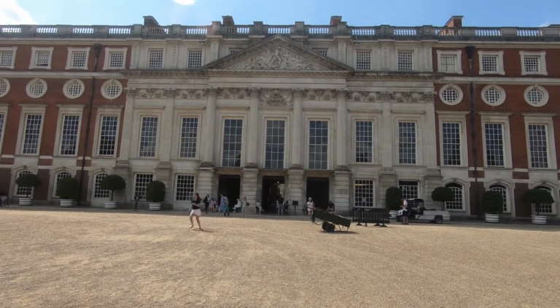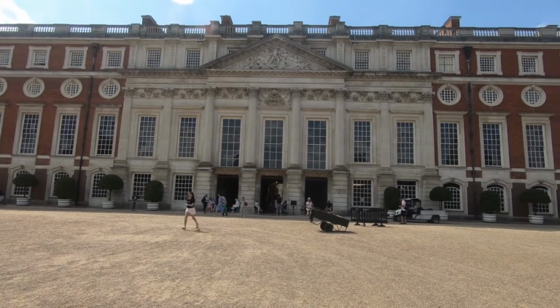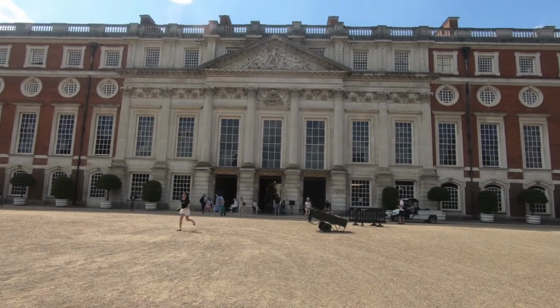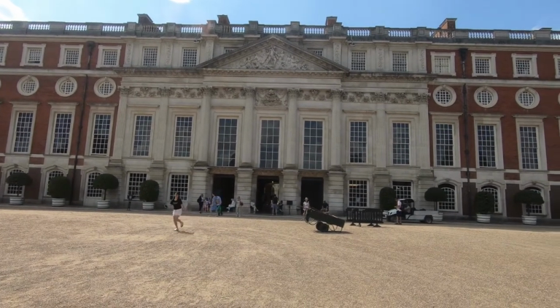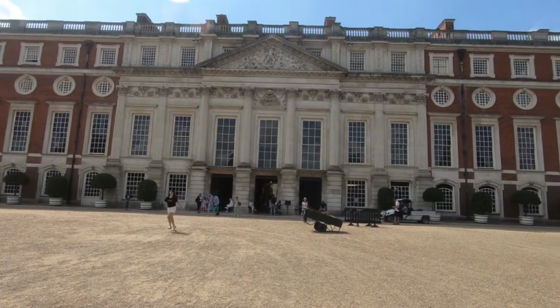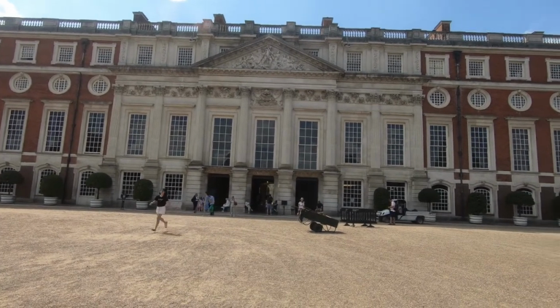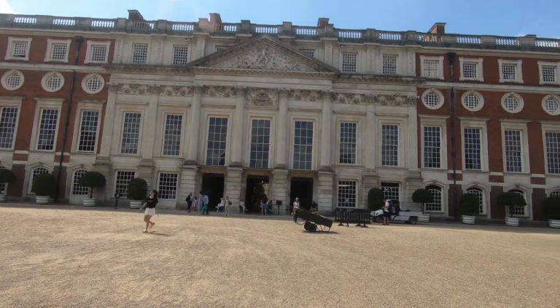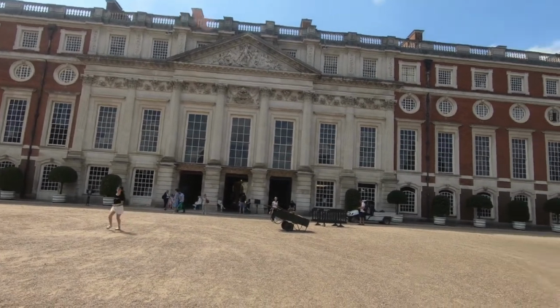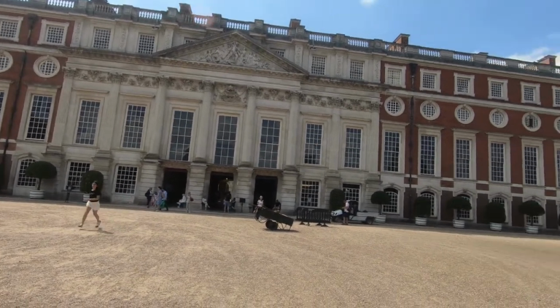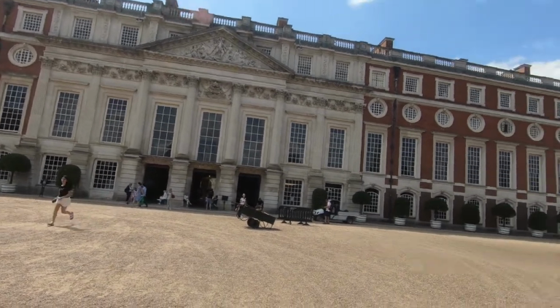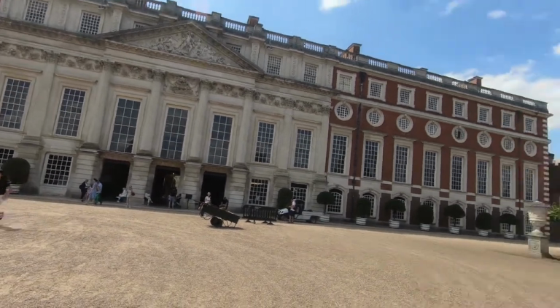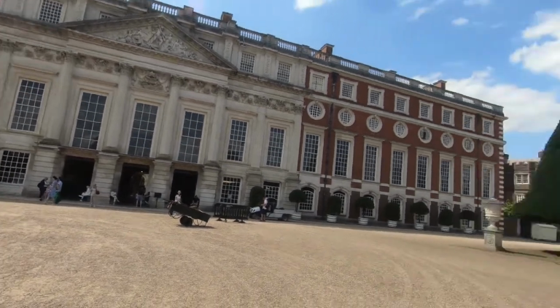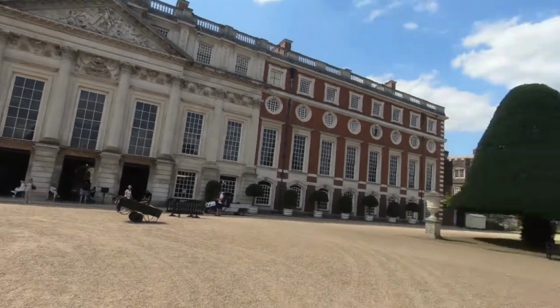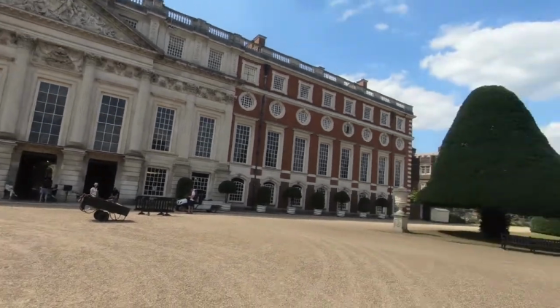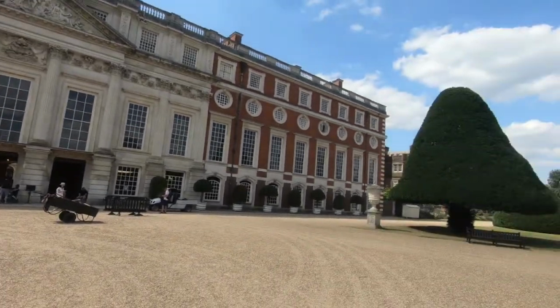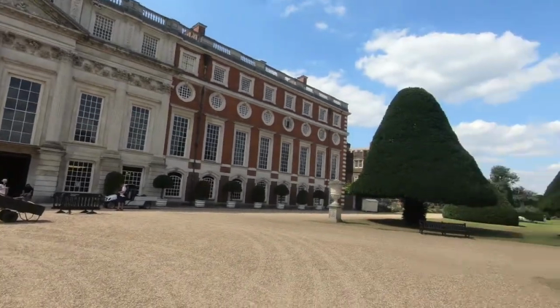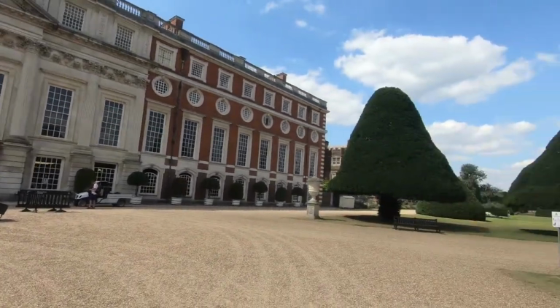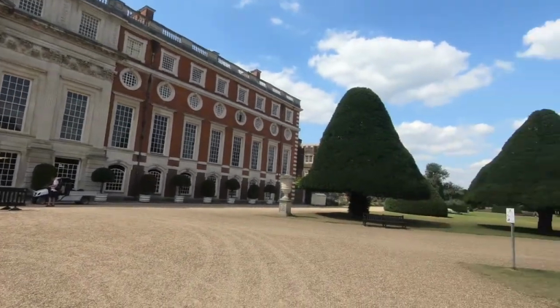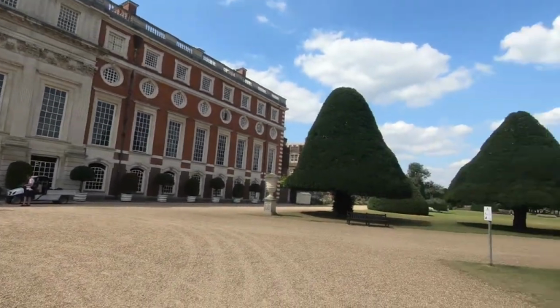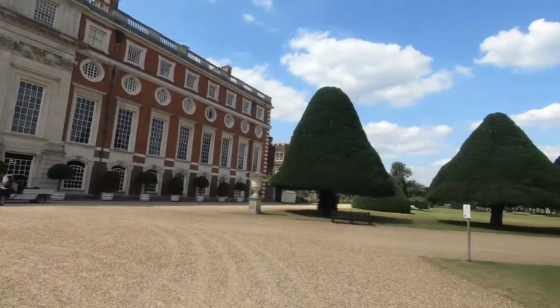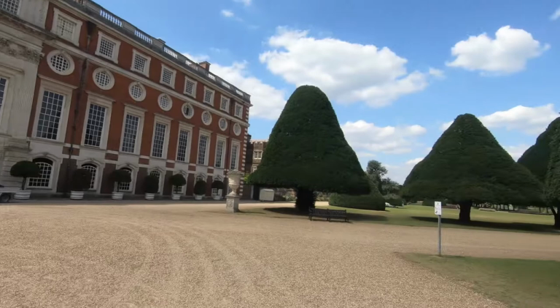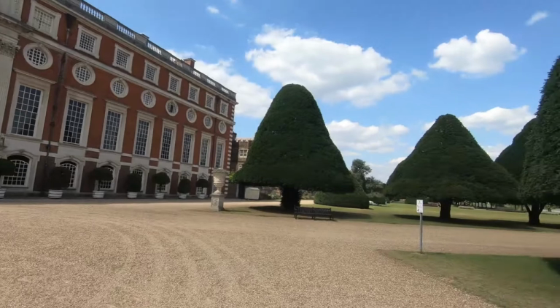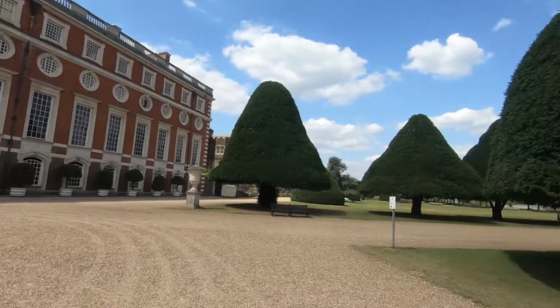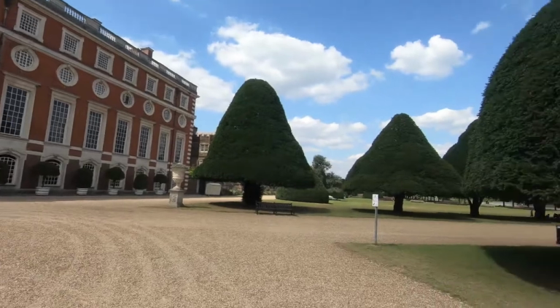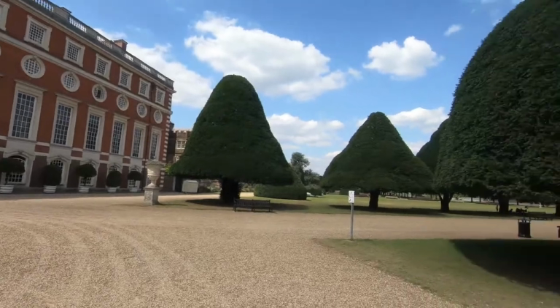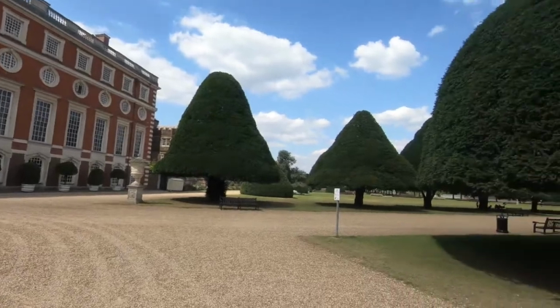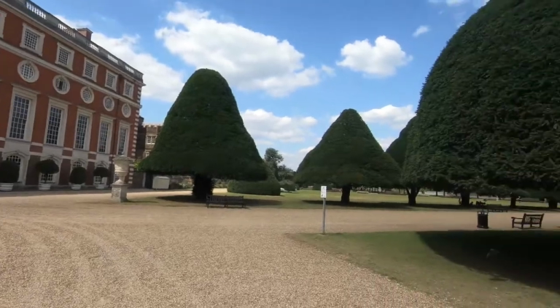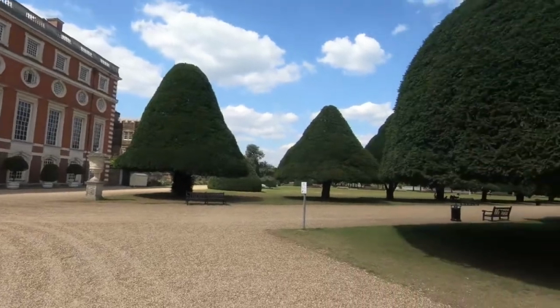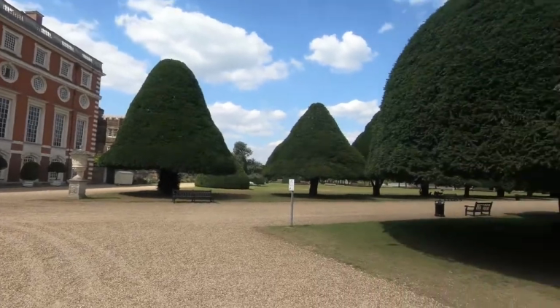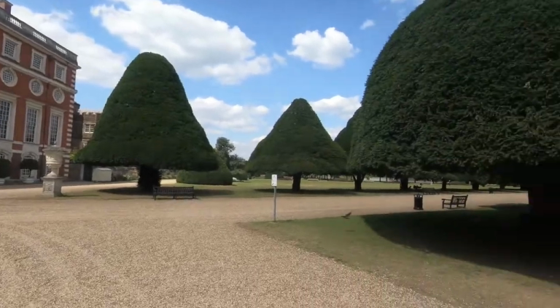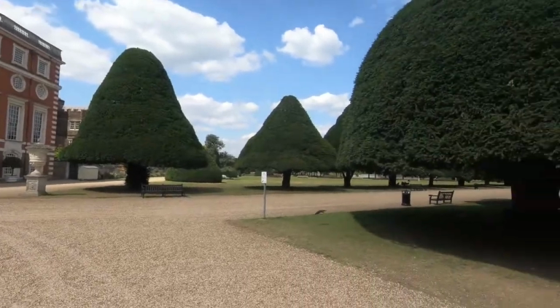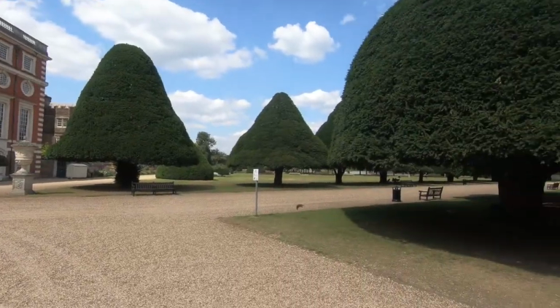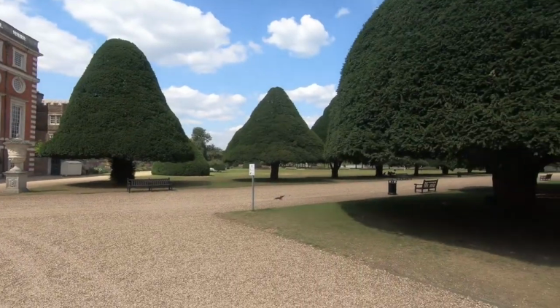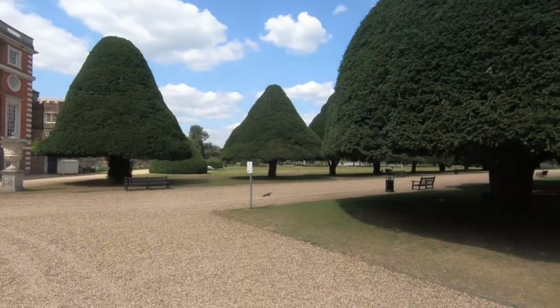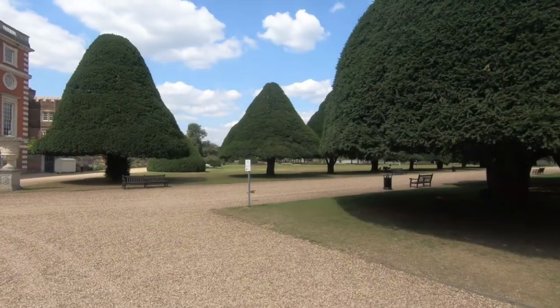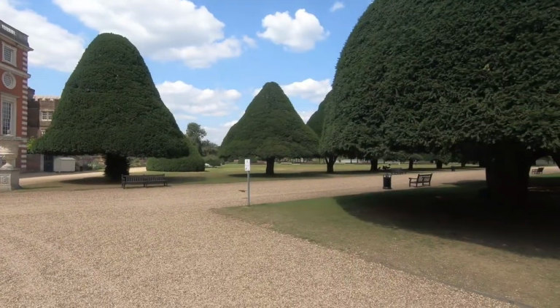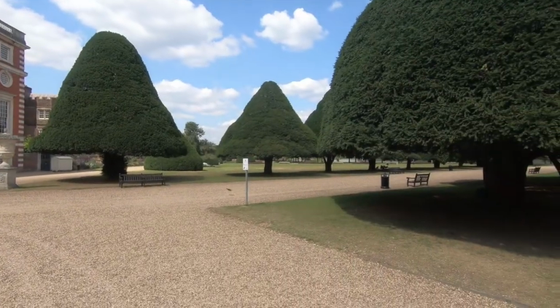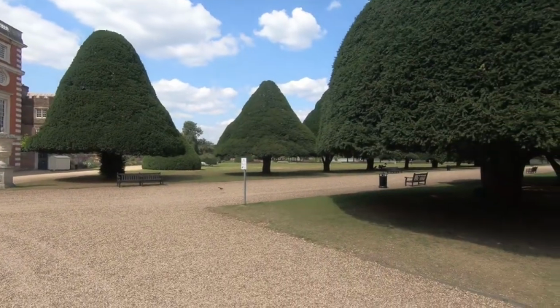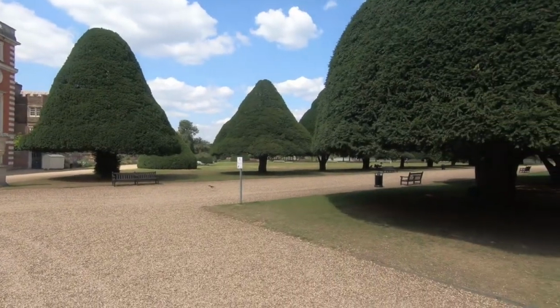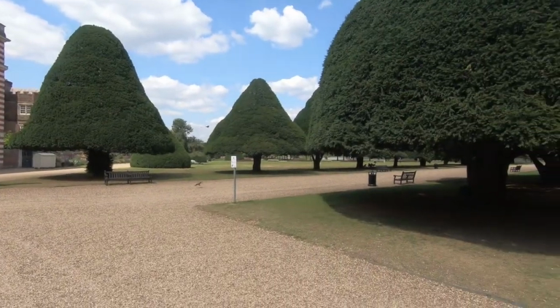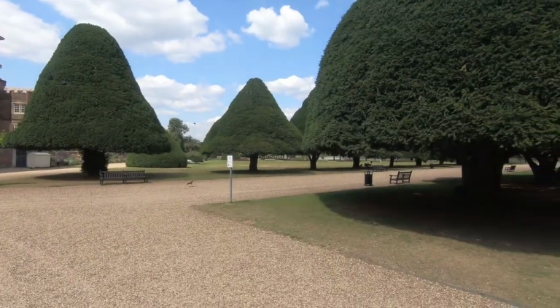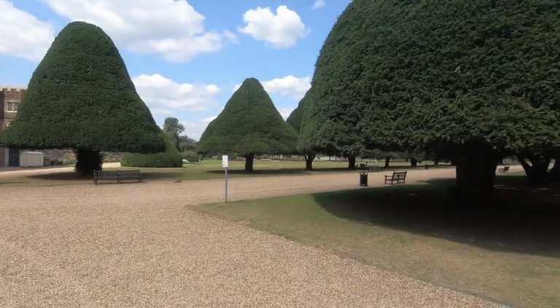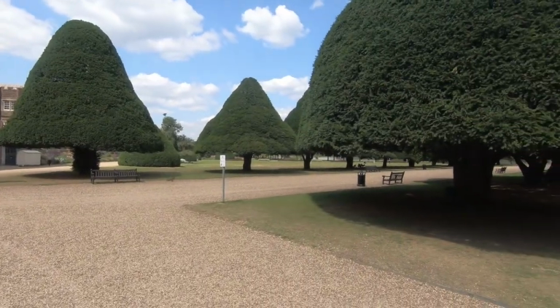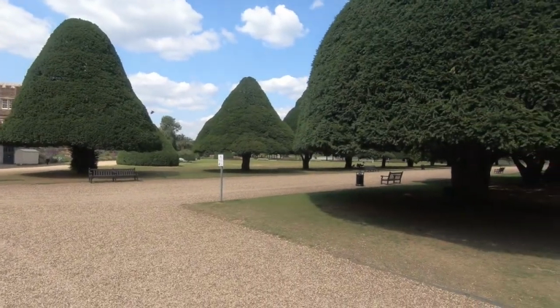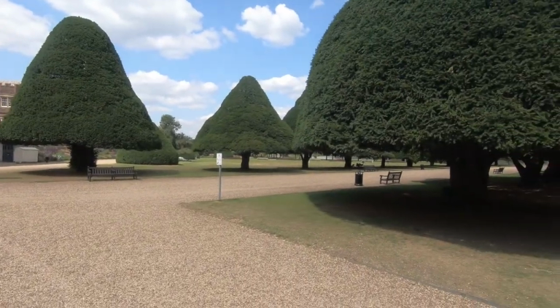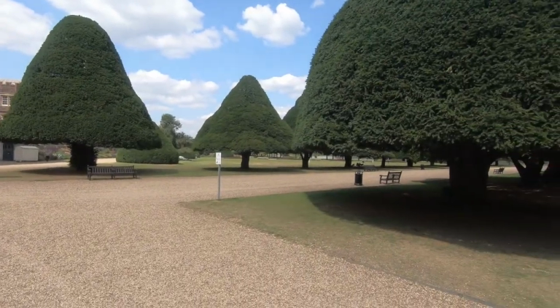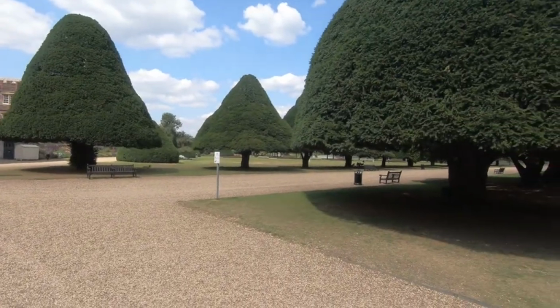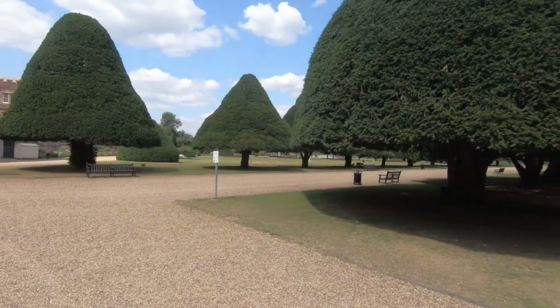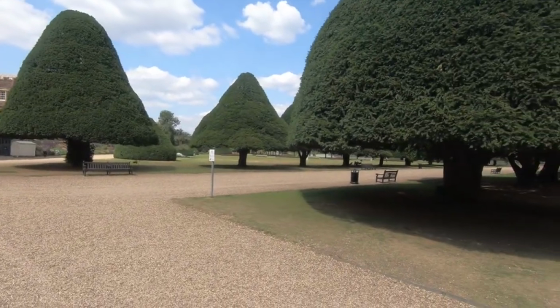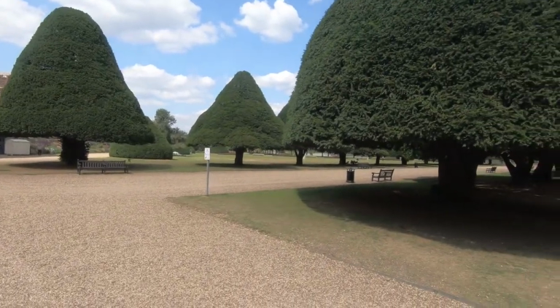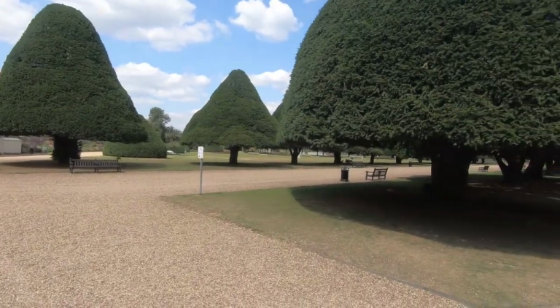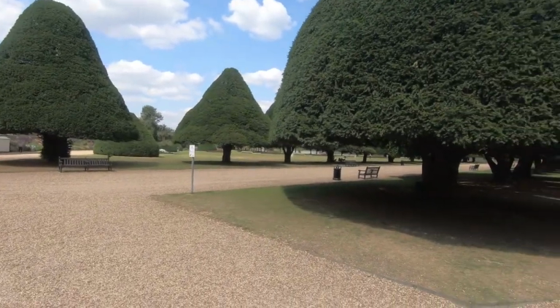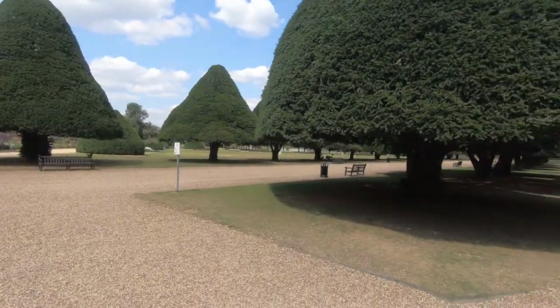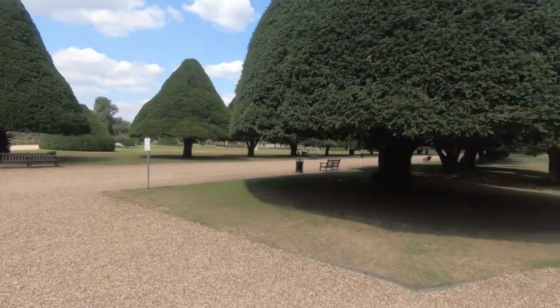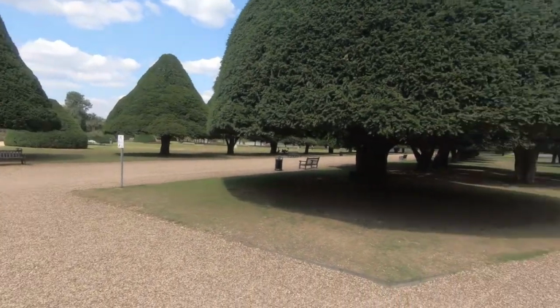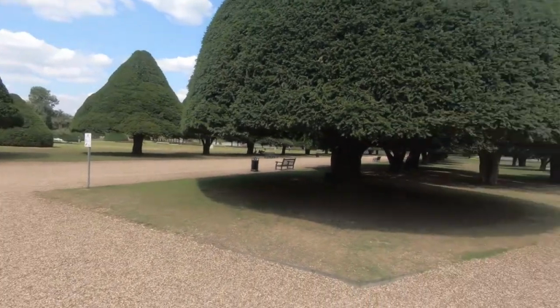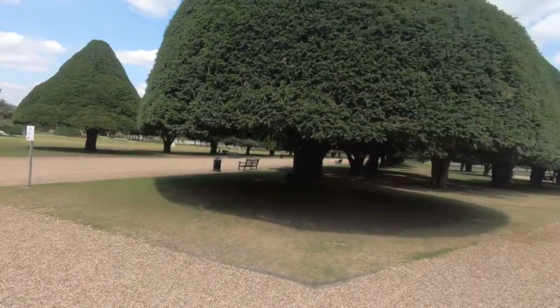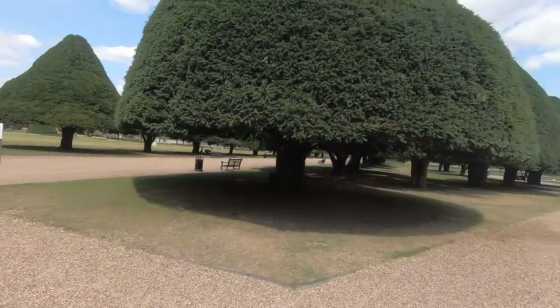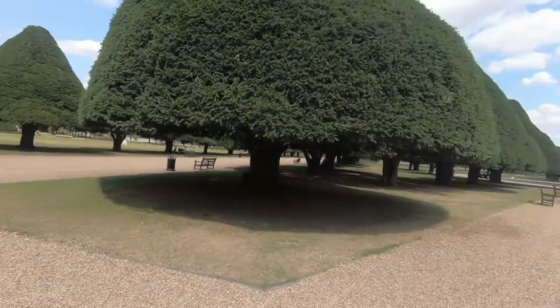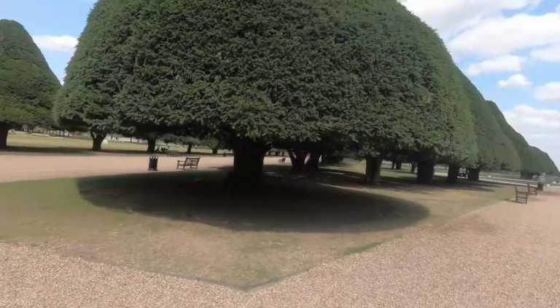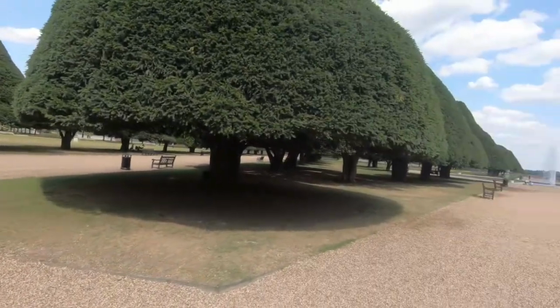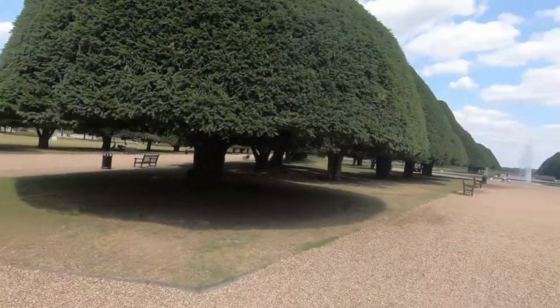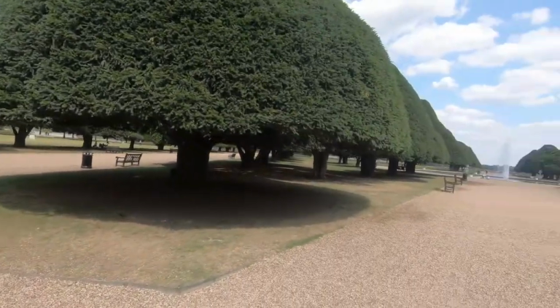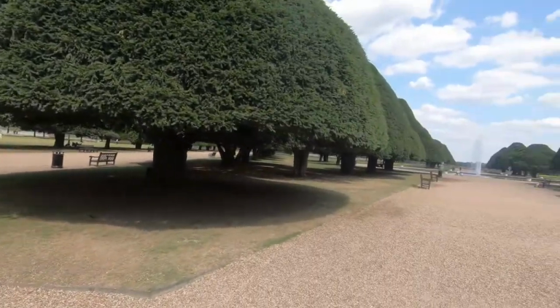Another view of William III's Palace, in front of which are the Fountain Gardens.